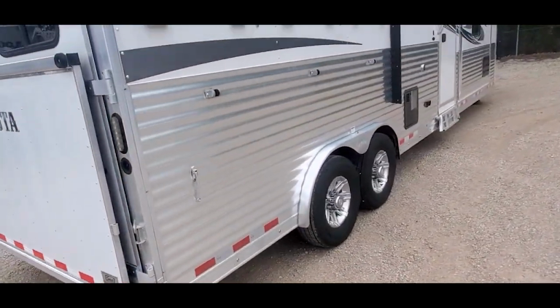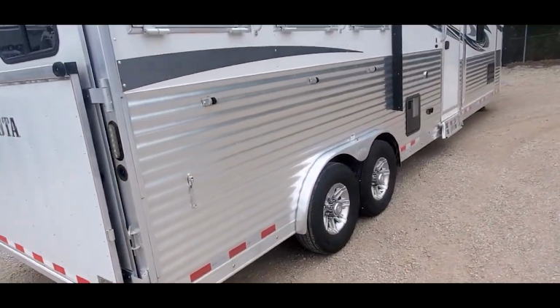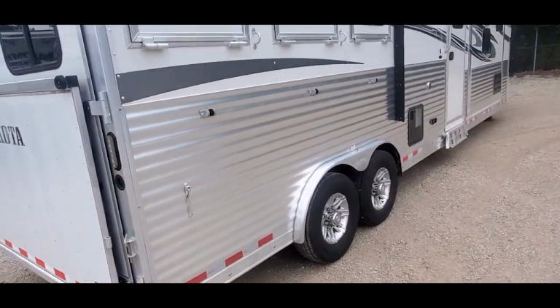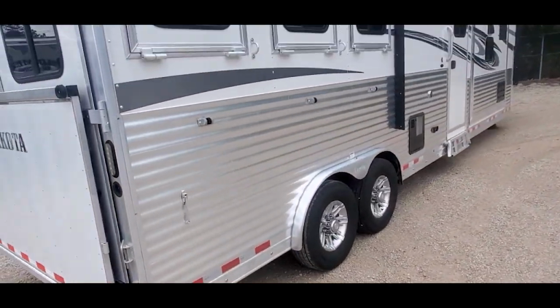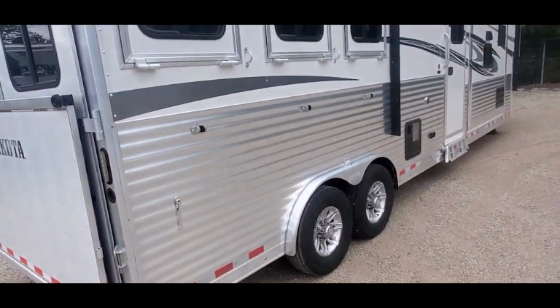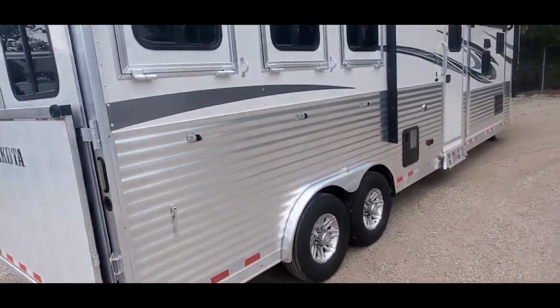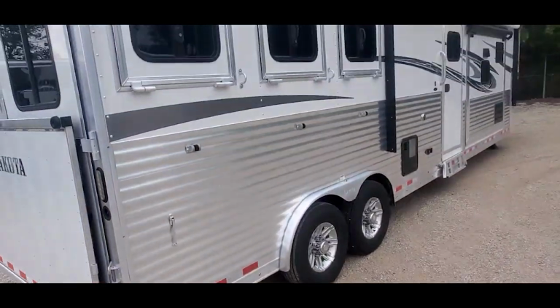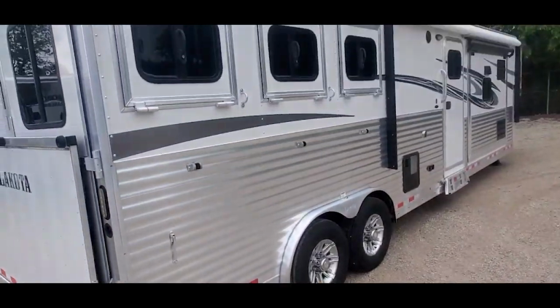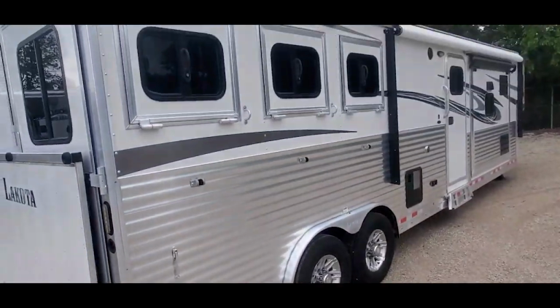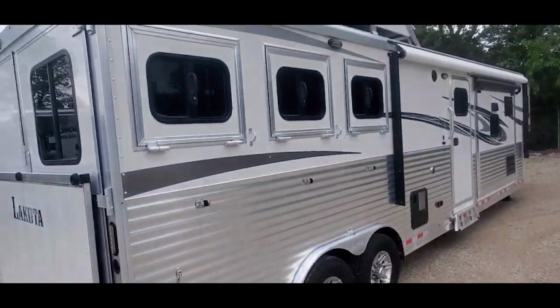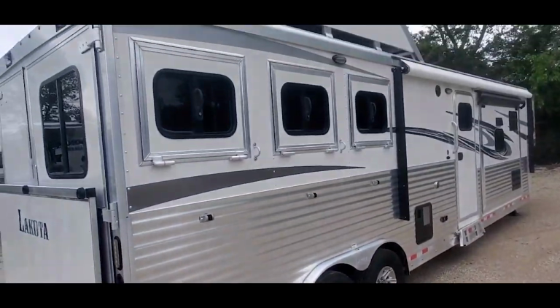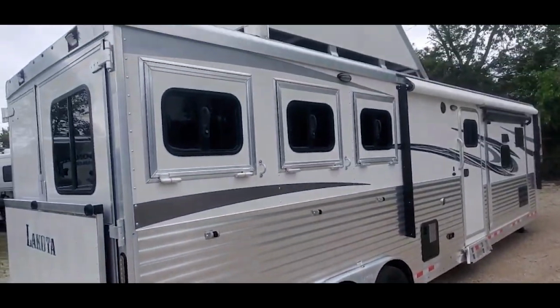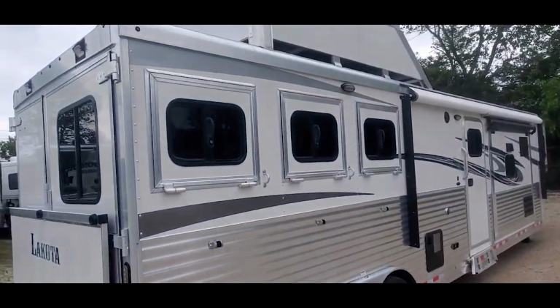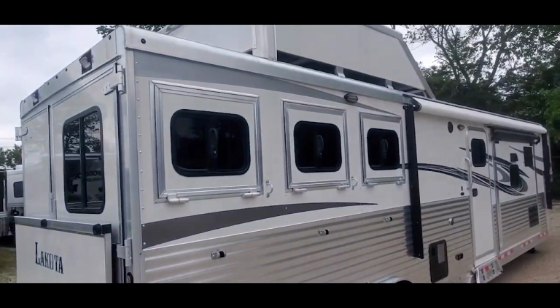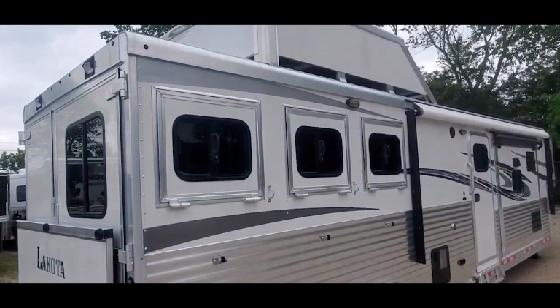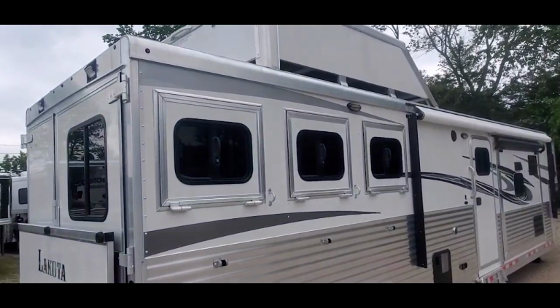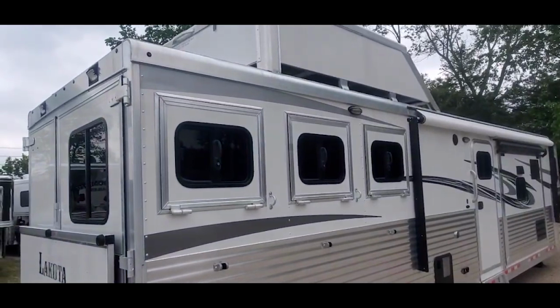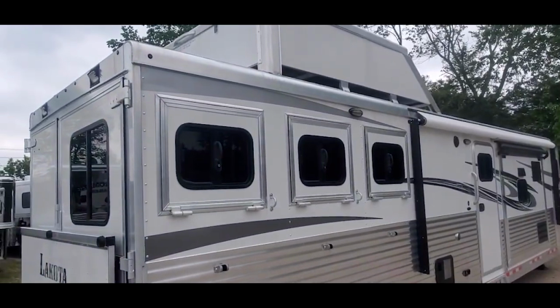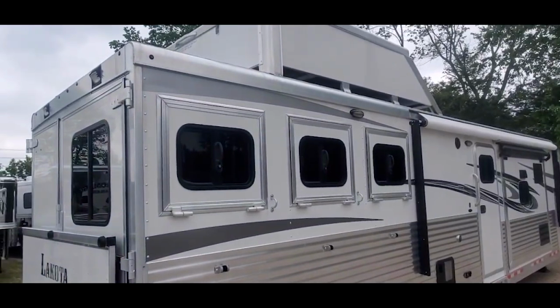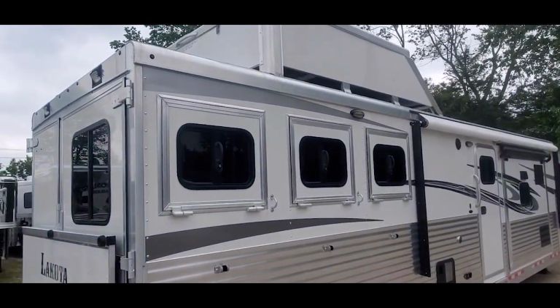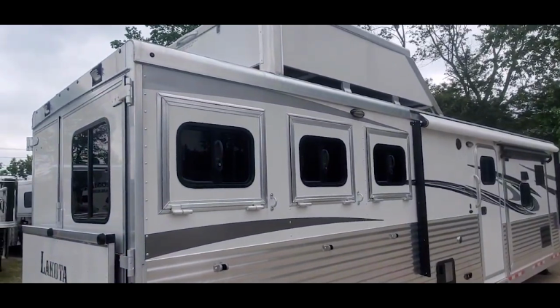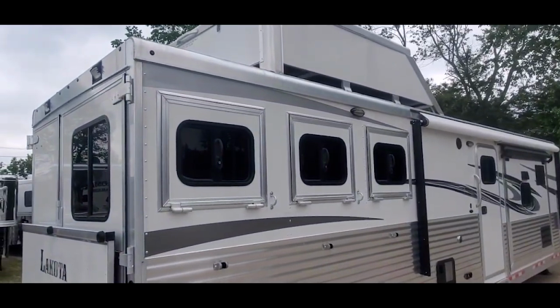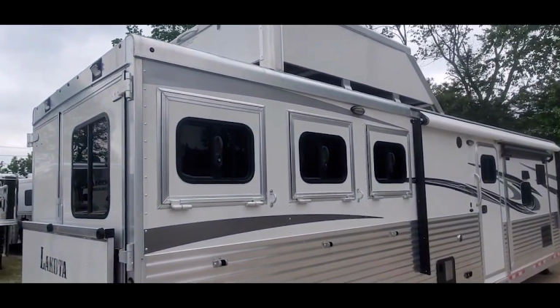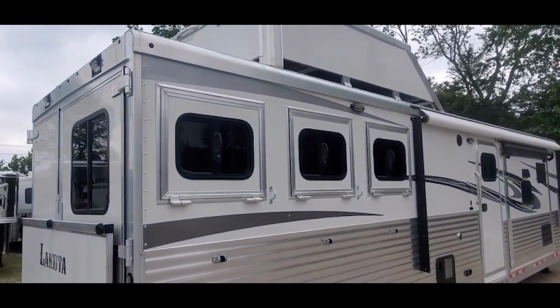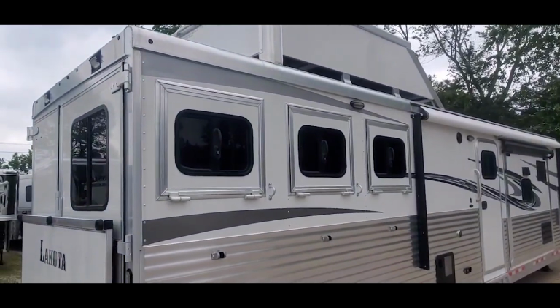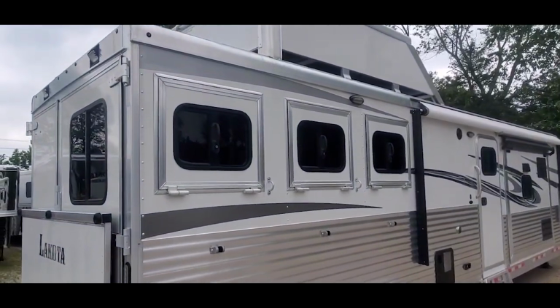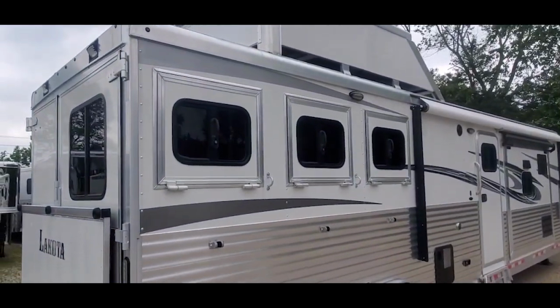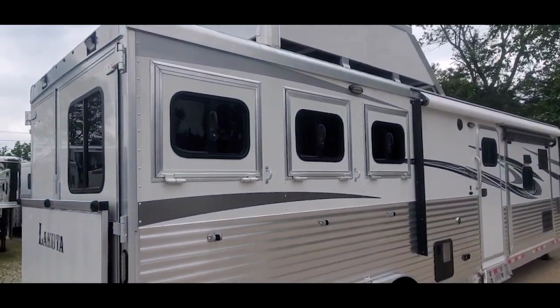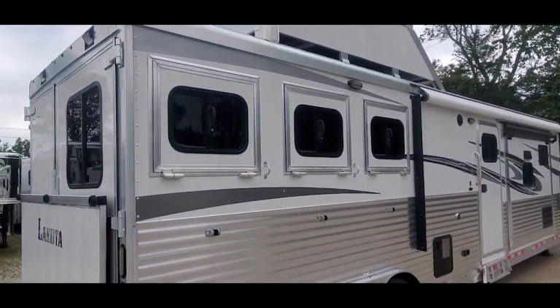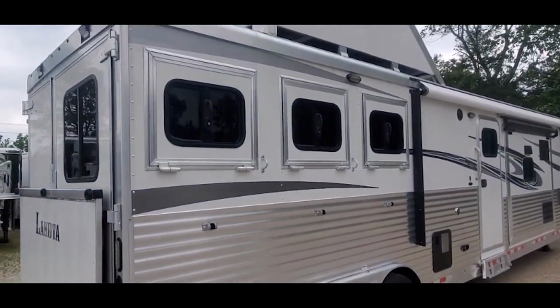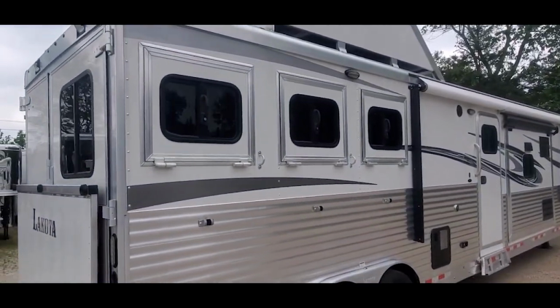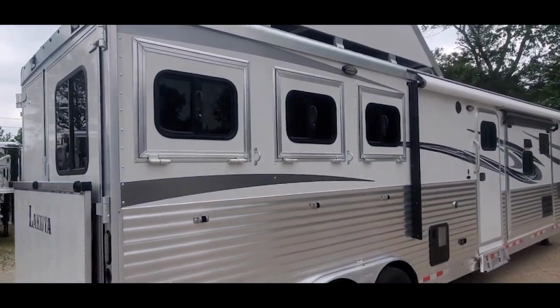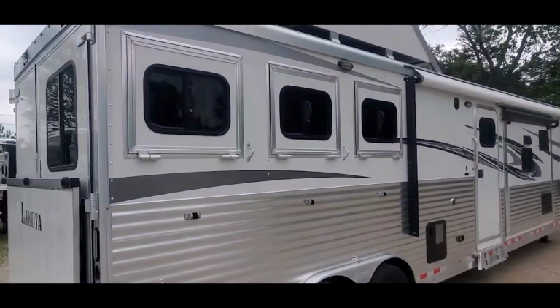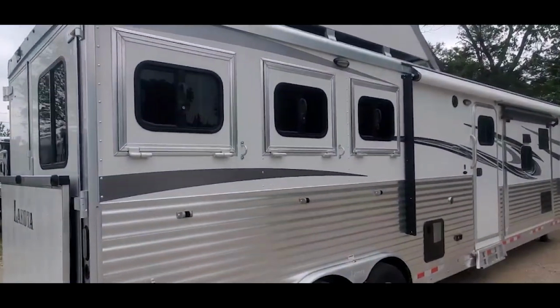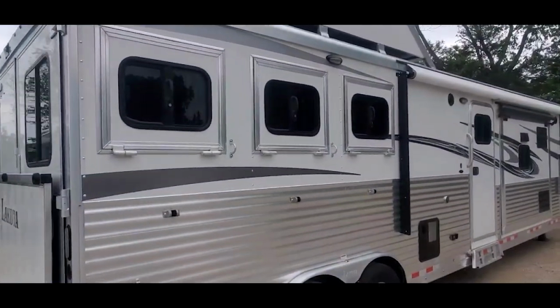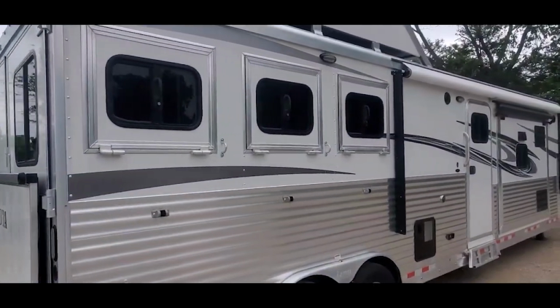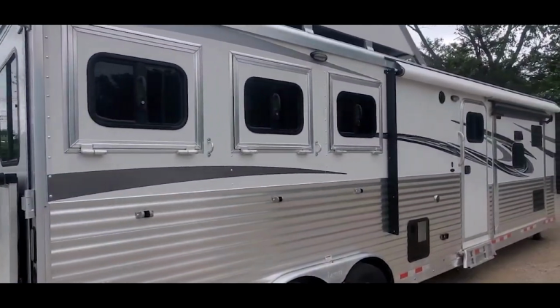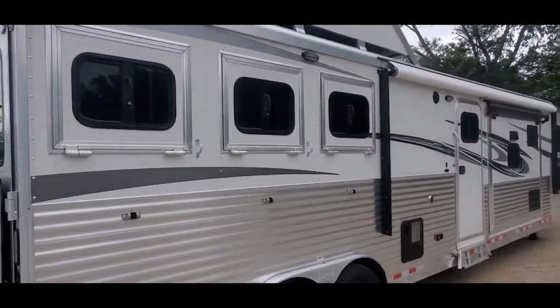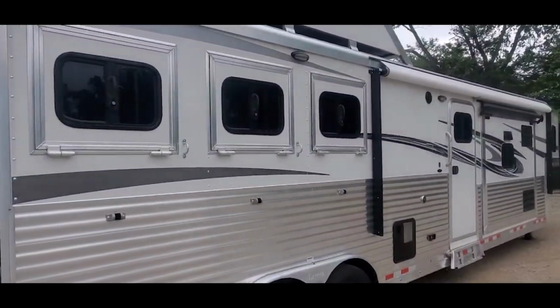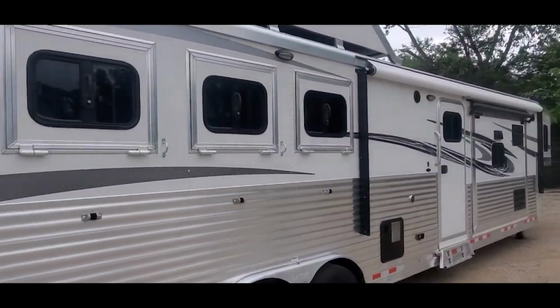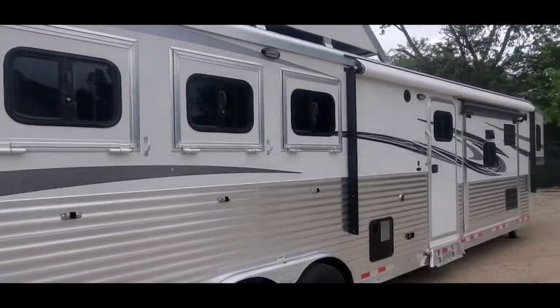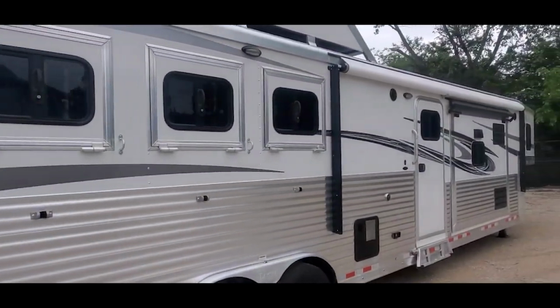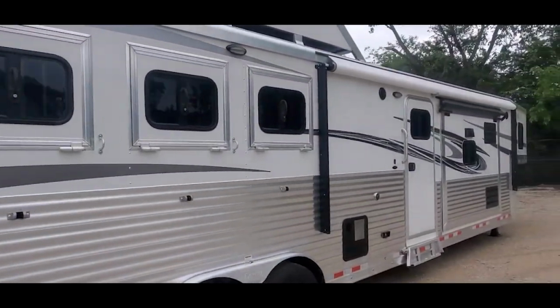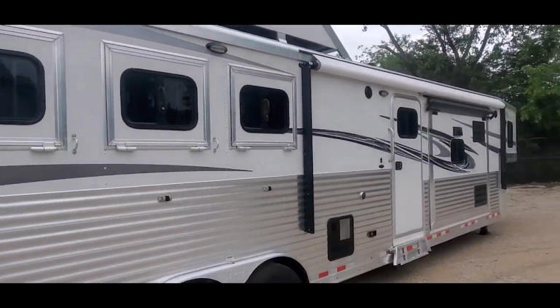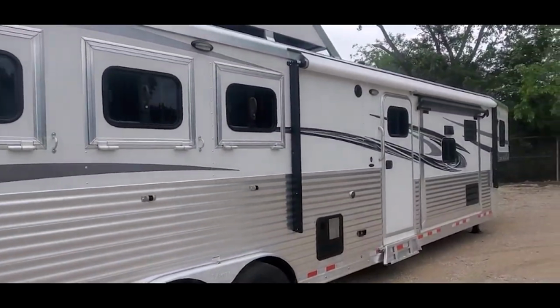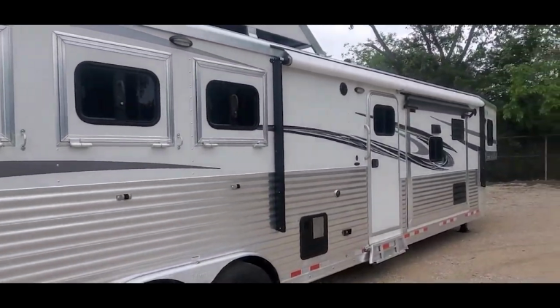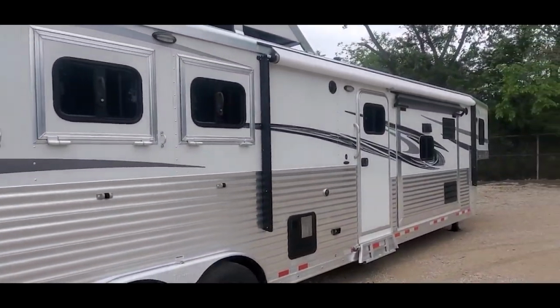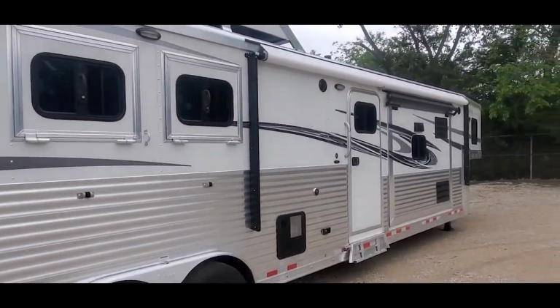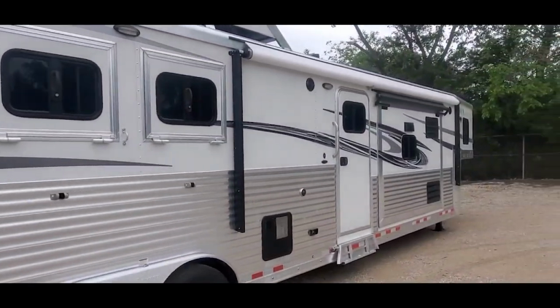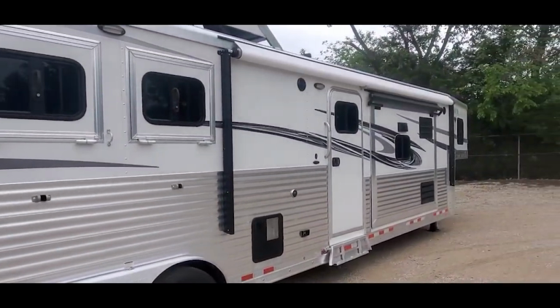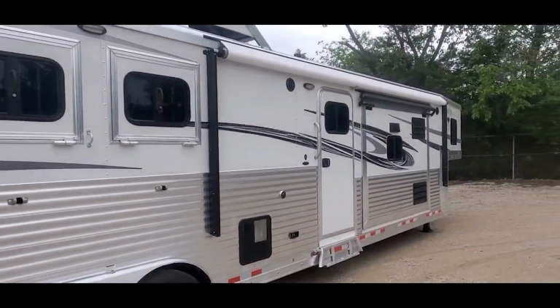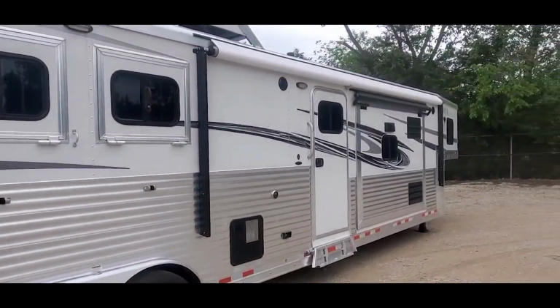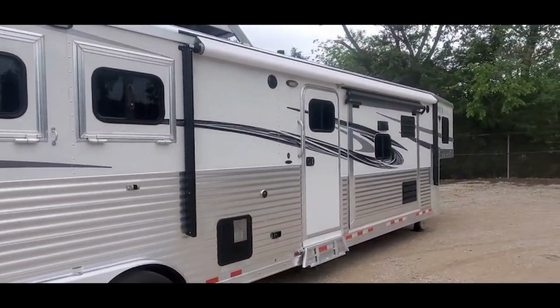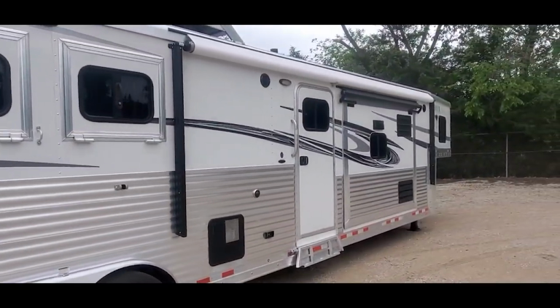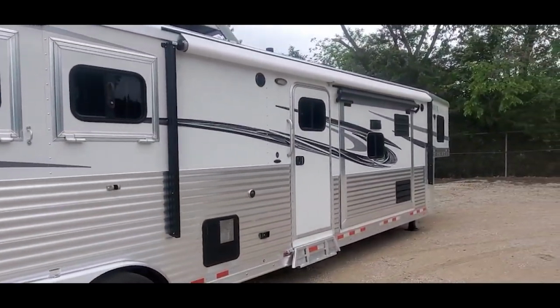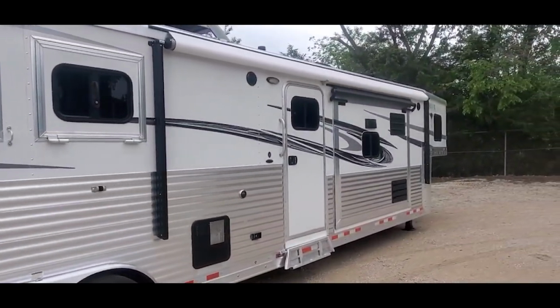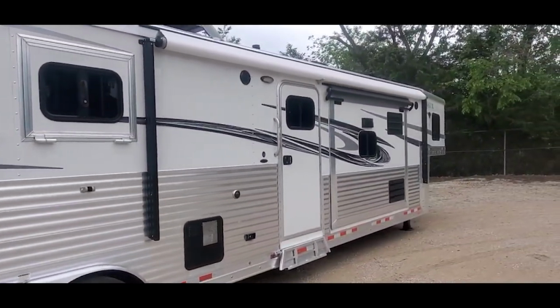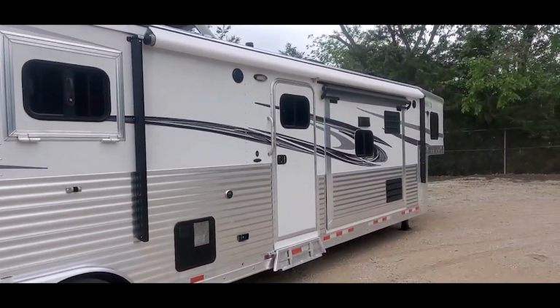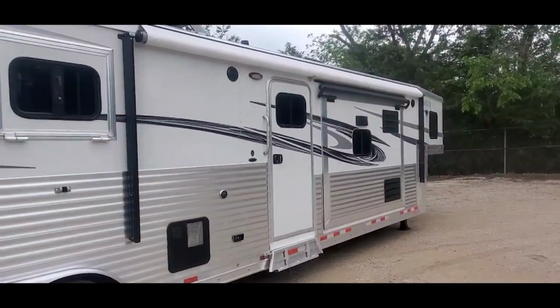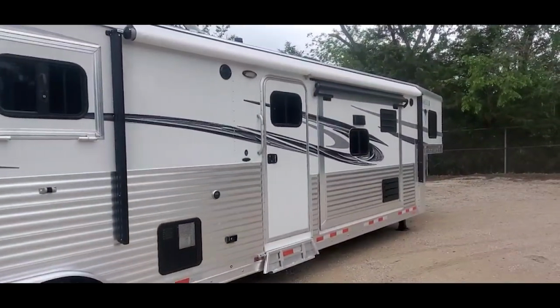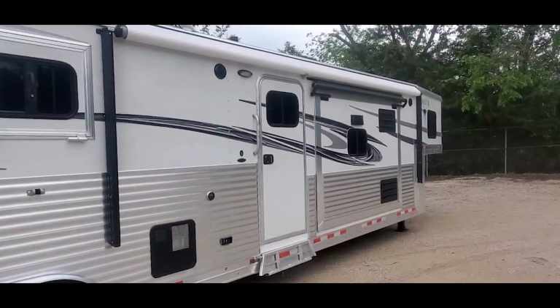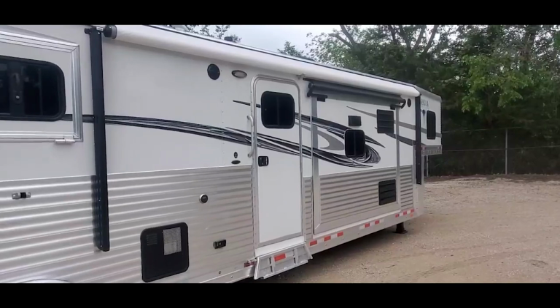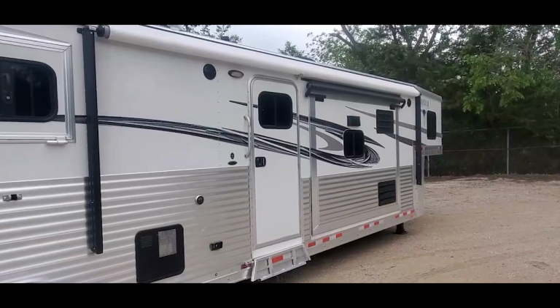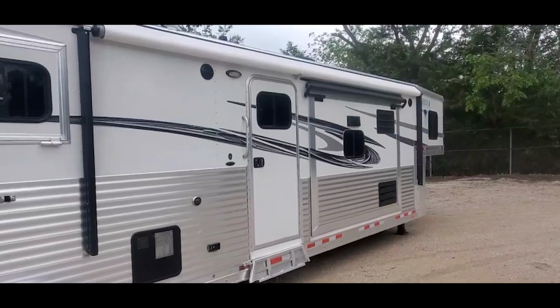The trailer's in excellent shape — no significant dents, scratches, or blemishes. It's been through the shop.